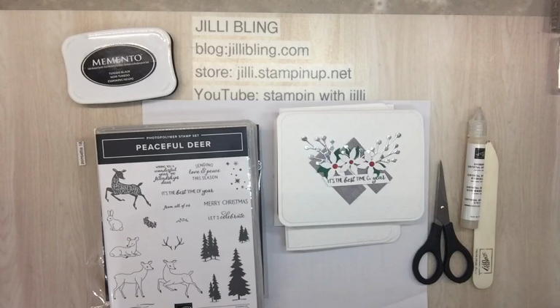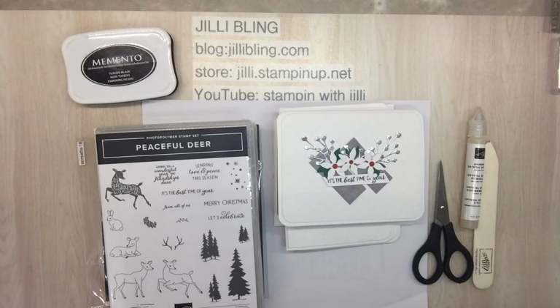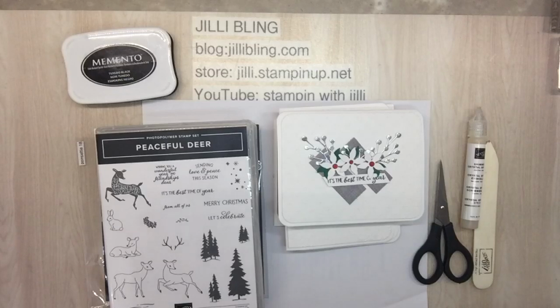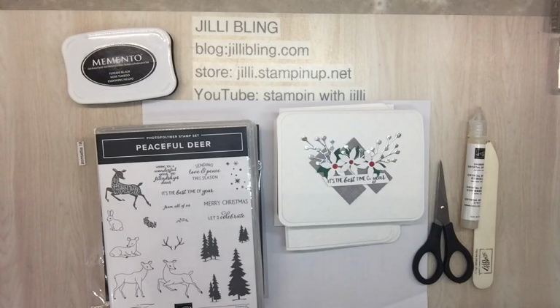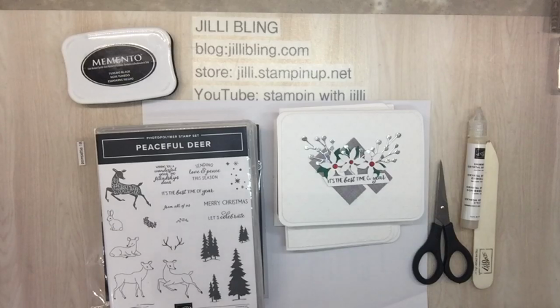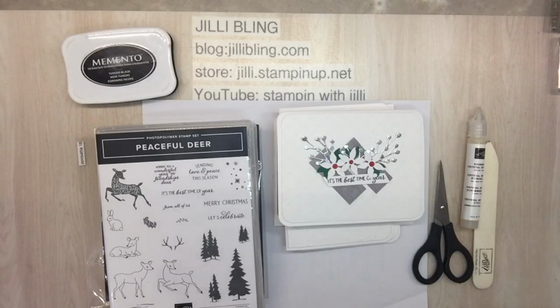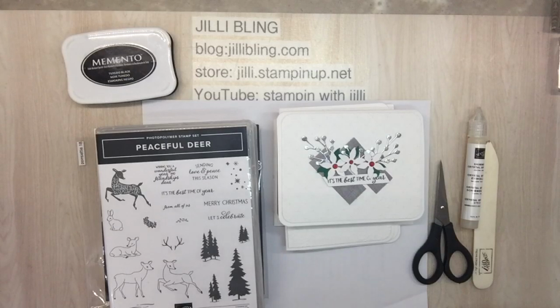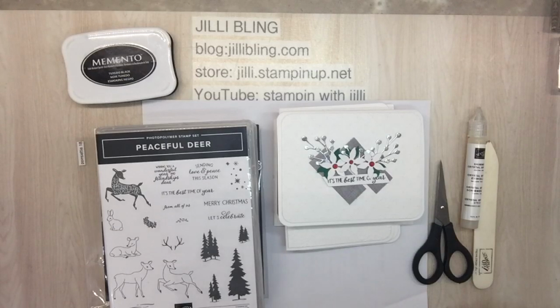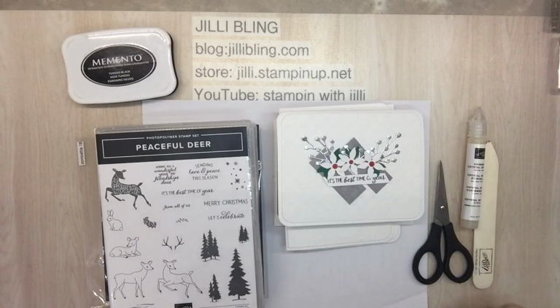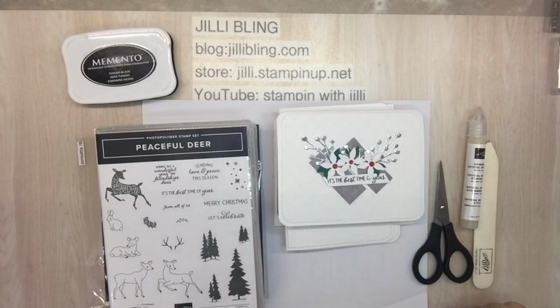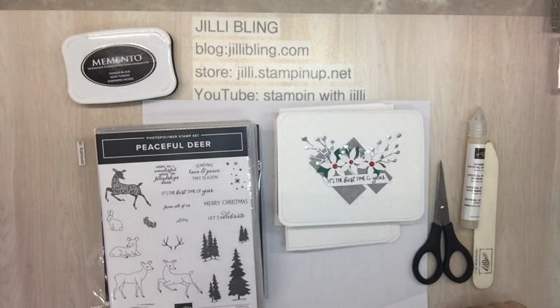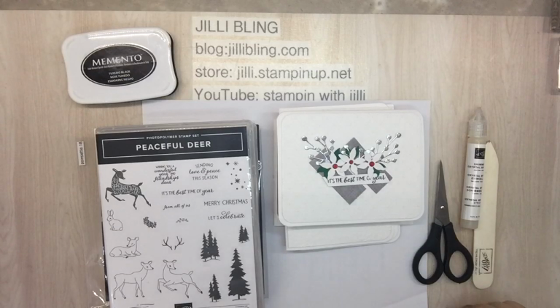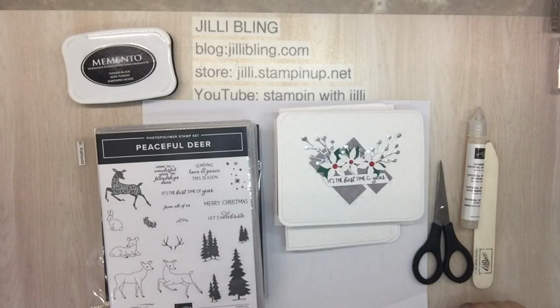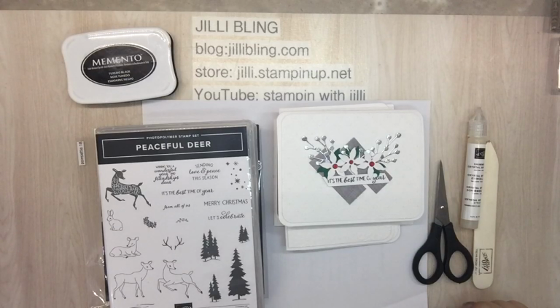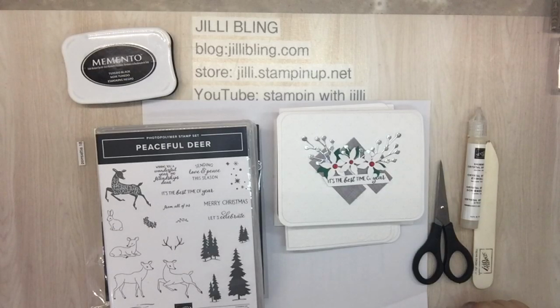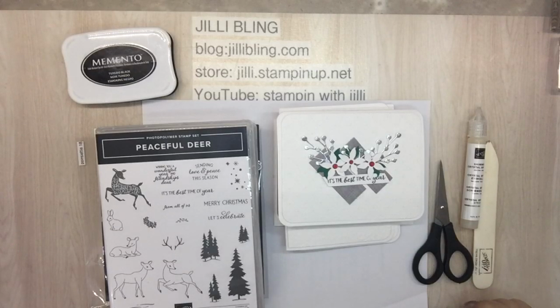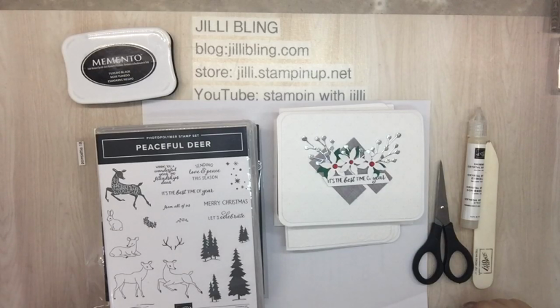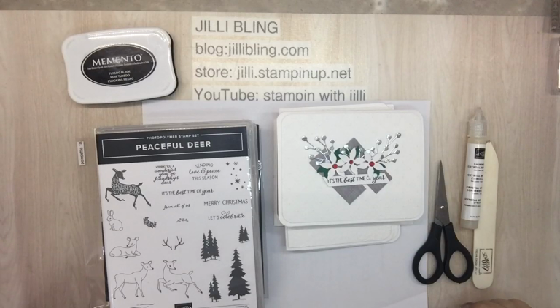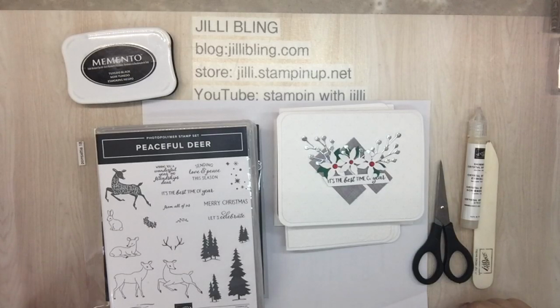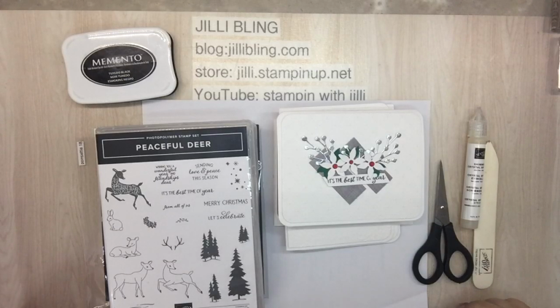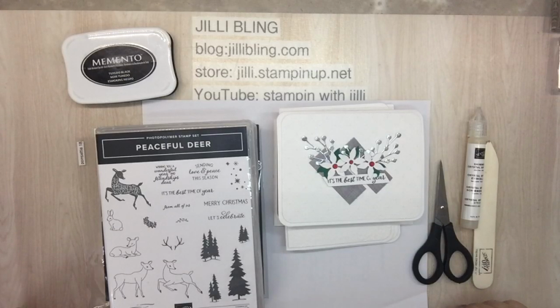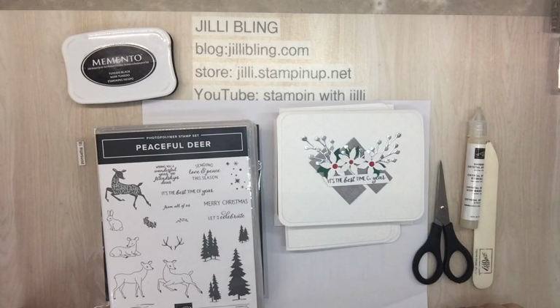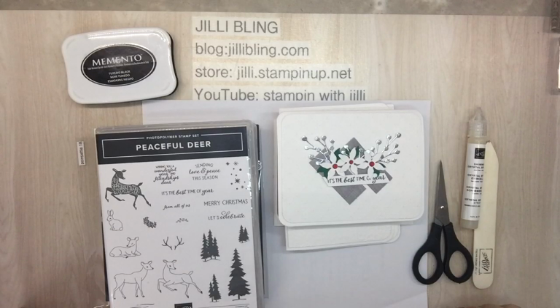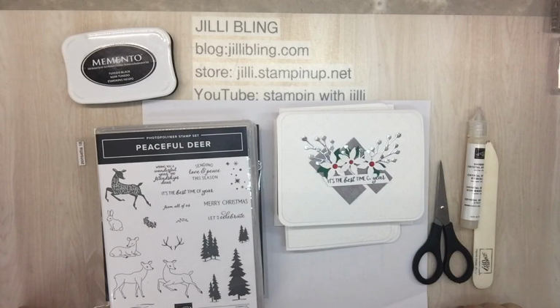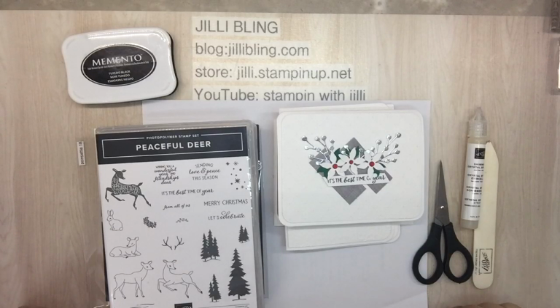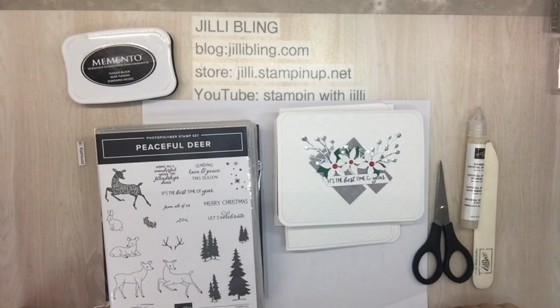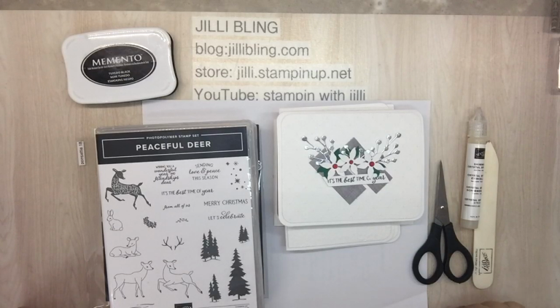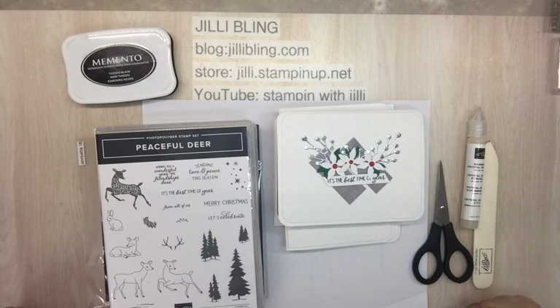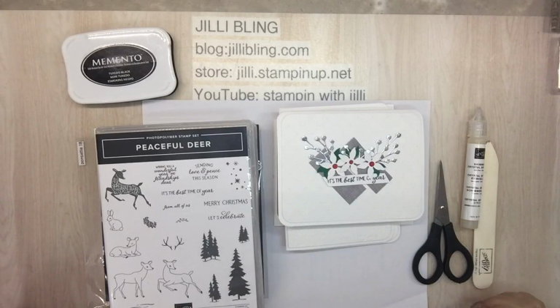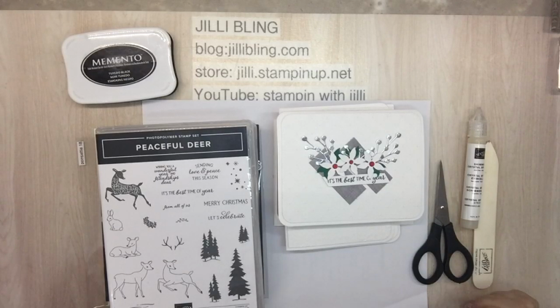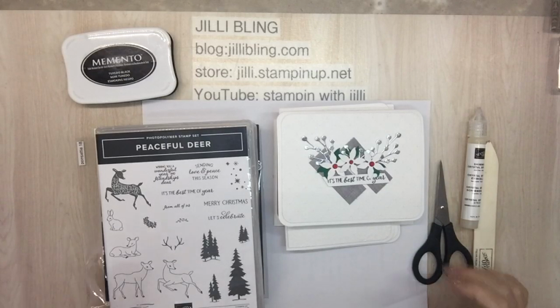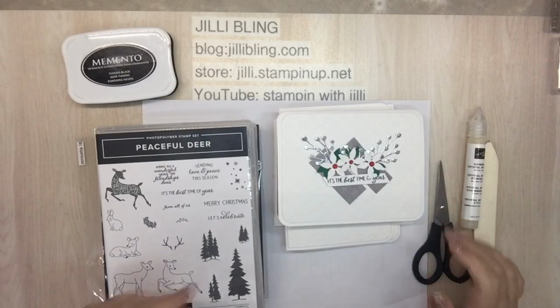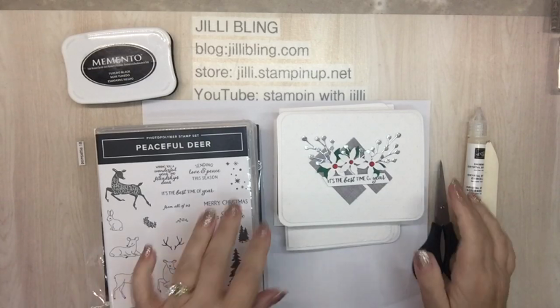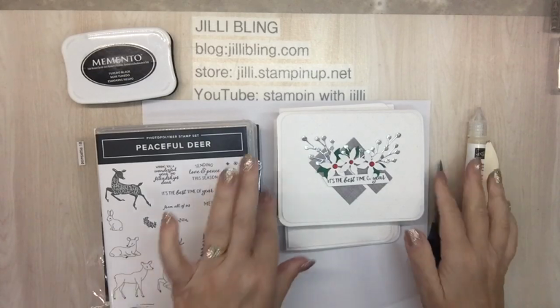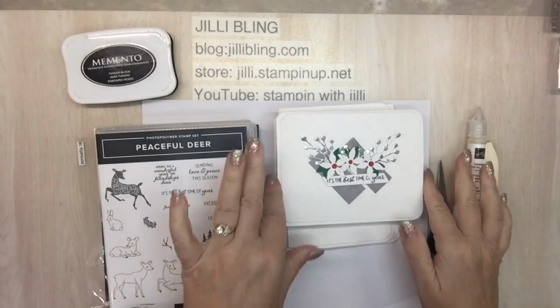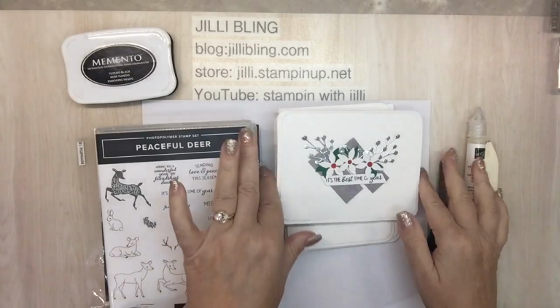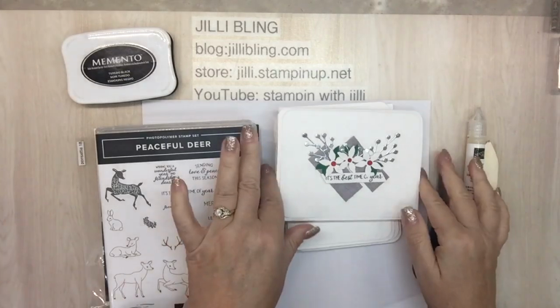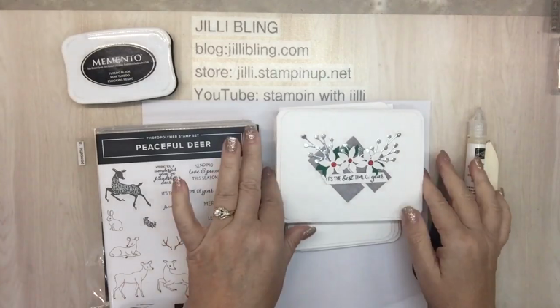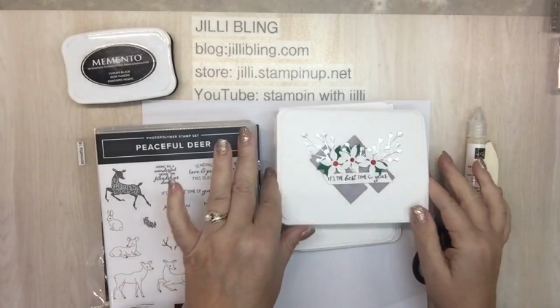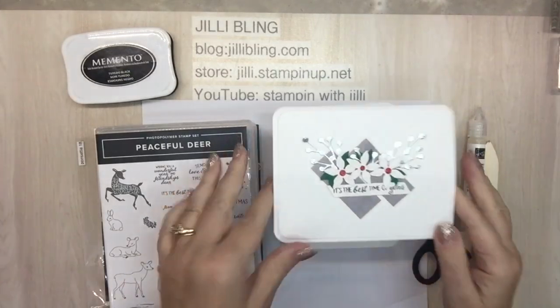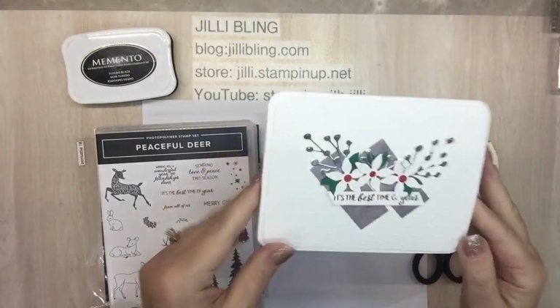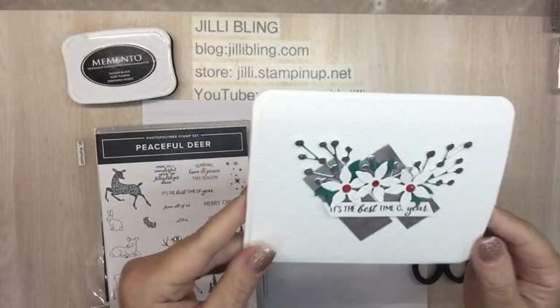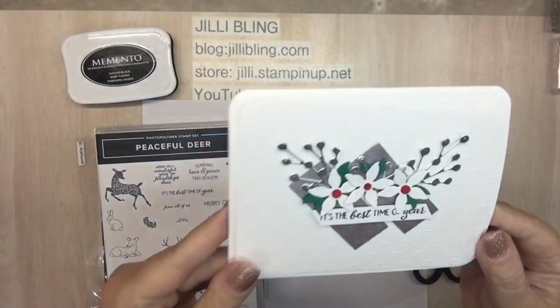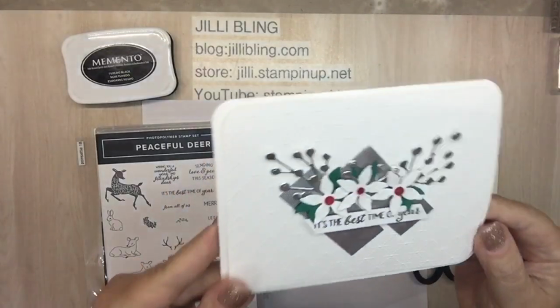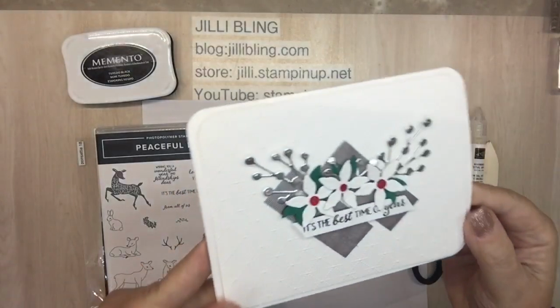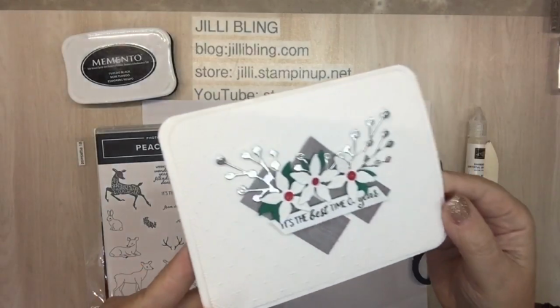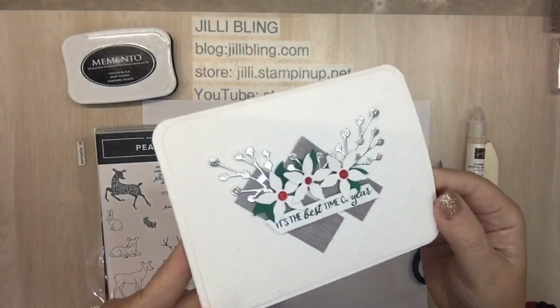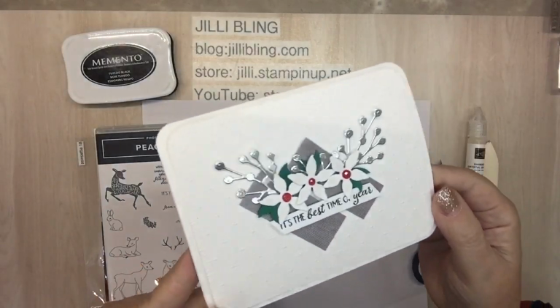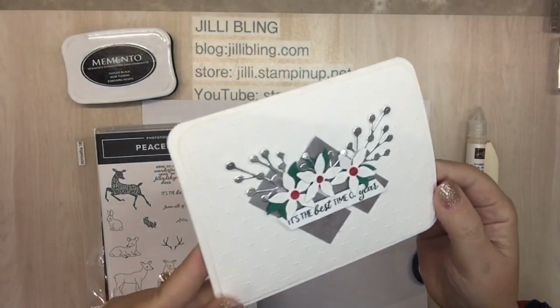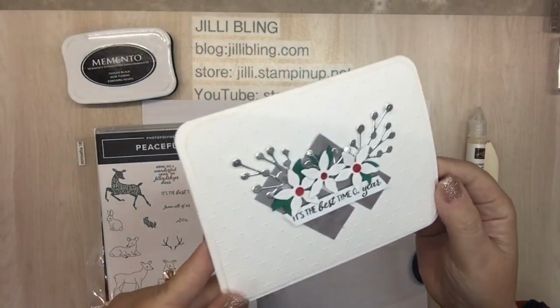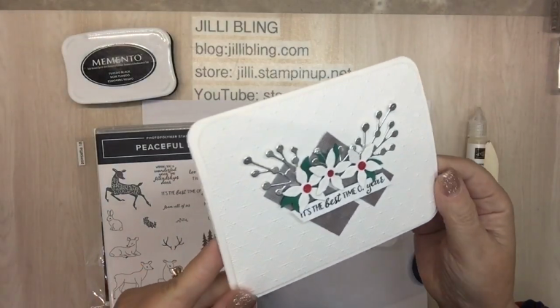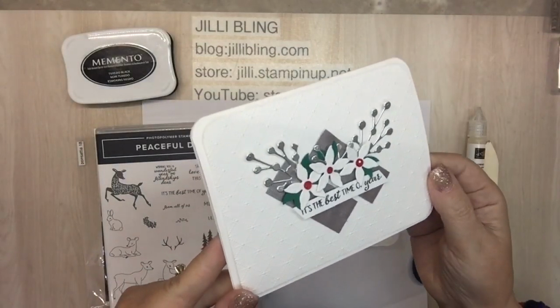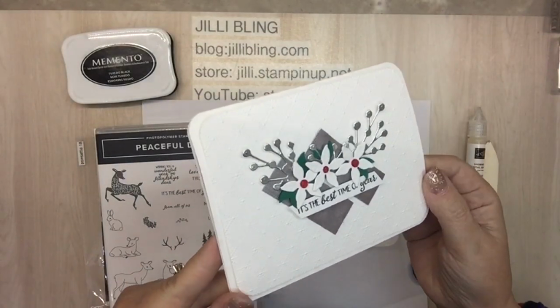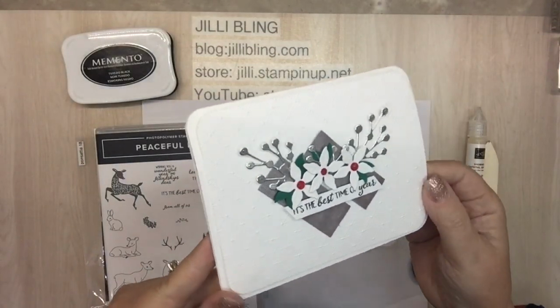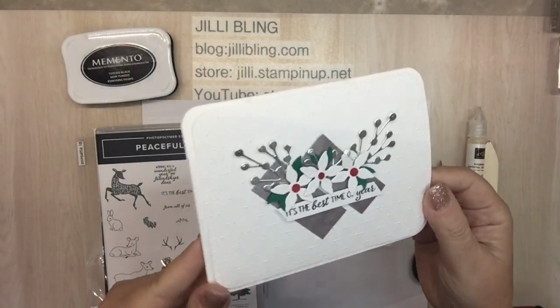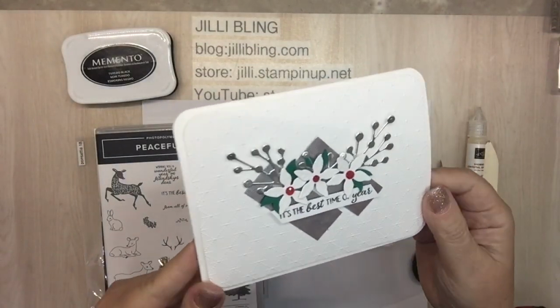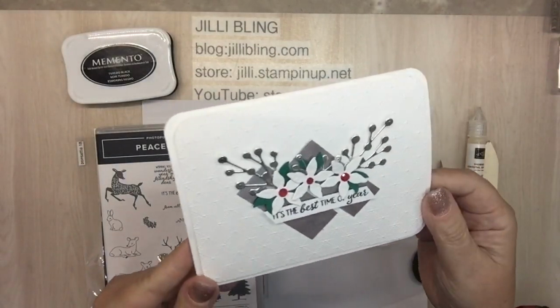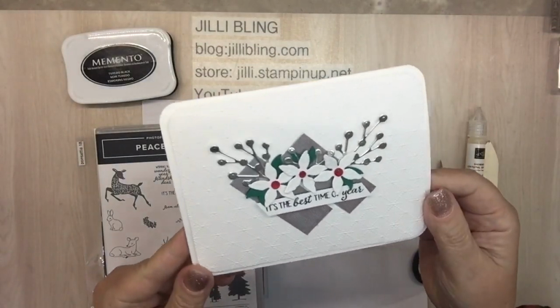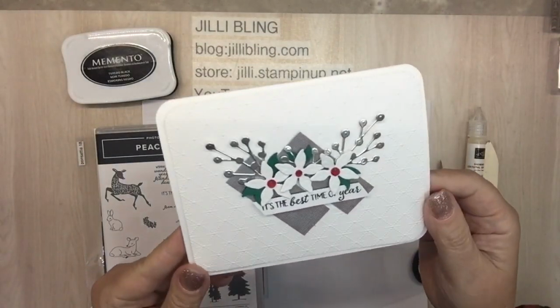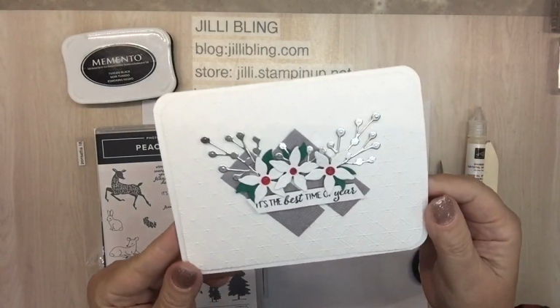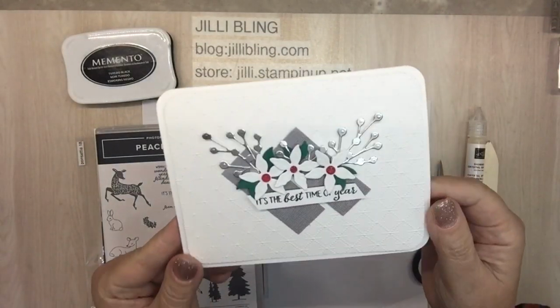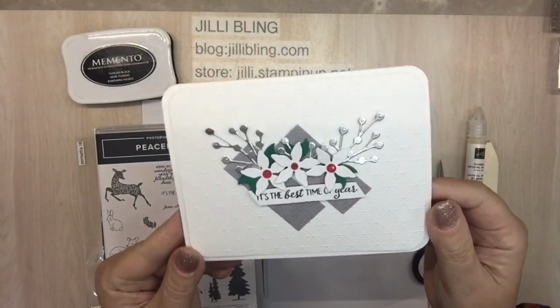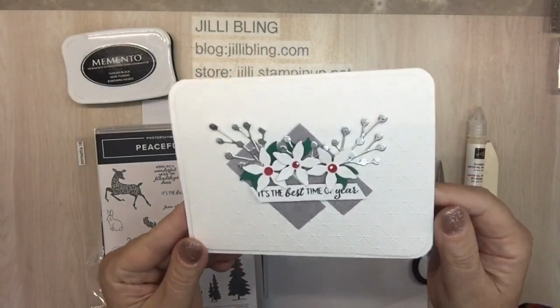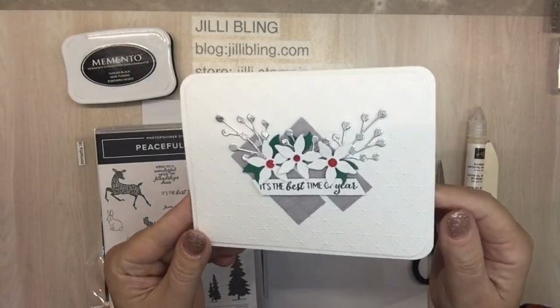Hi, this is Jilly Bling. How are you today? What do you think about this? Isn't it pretty?